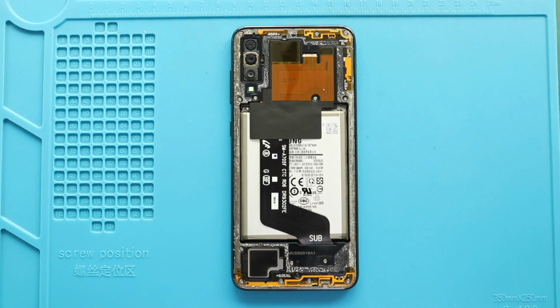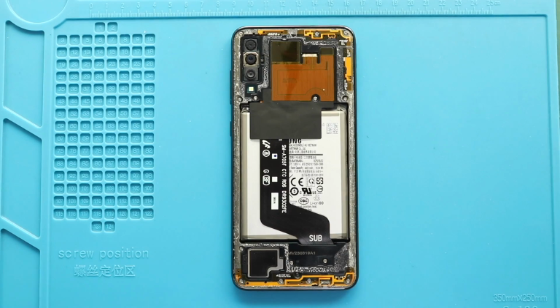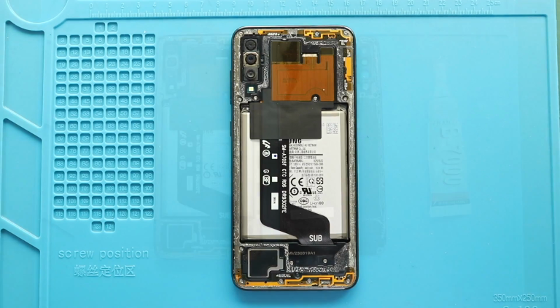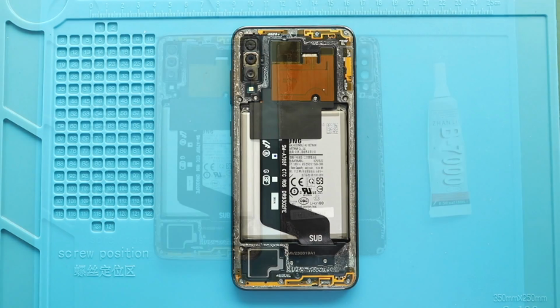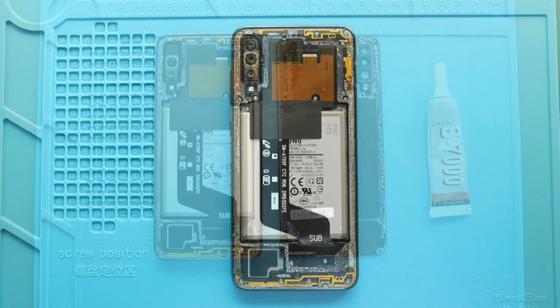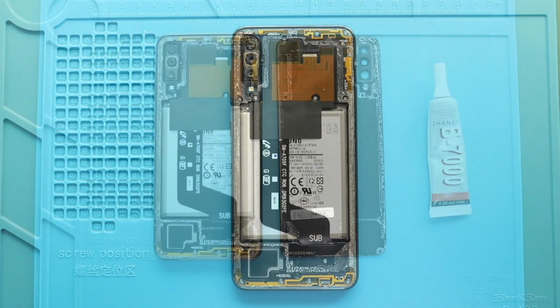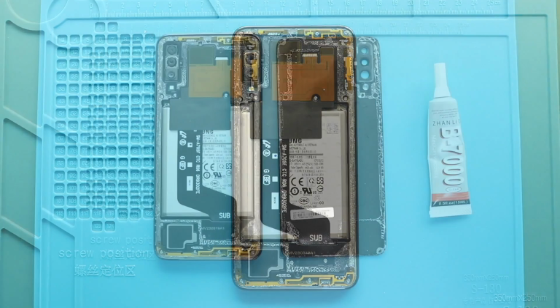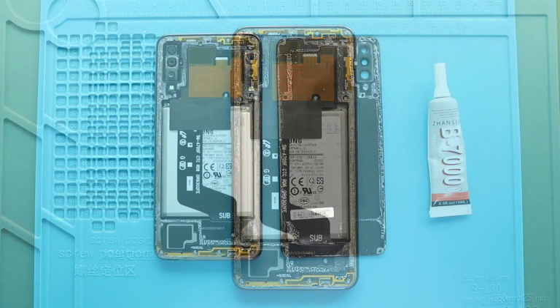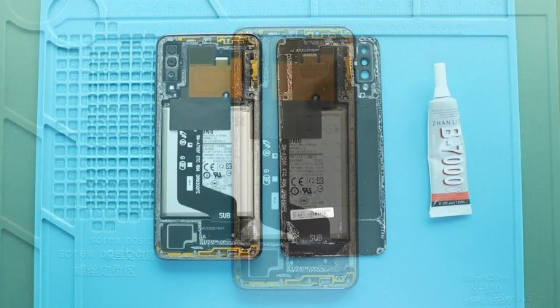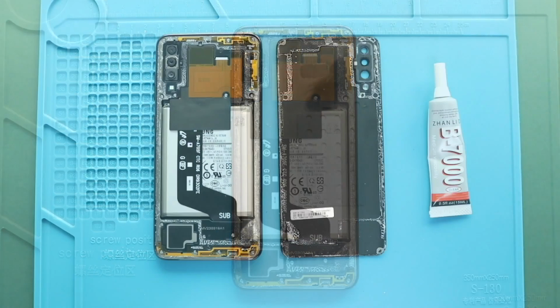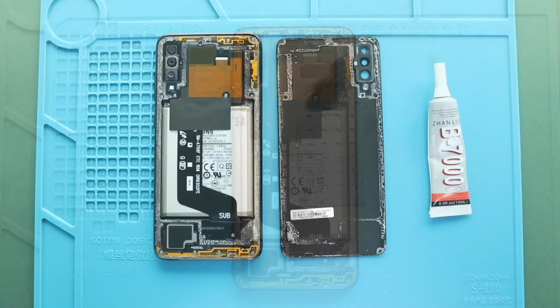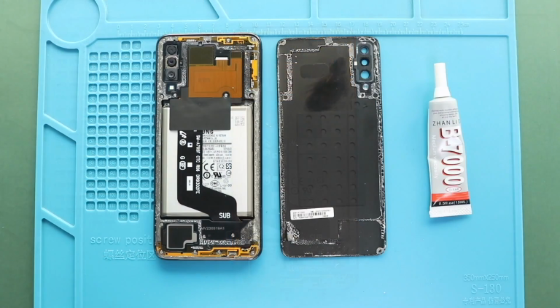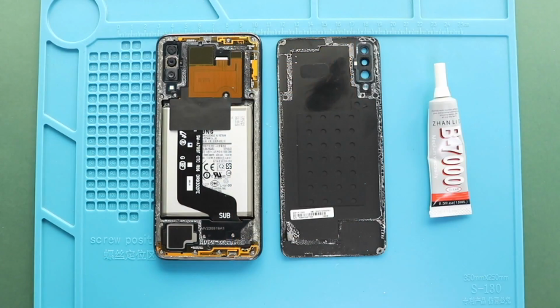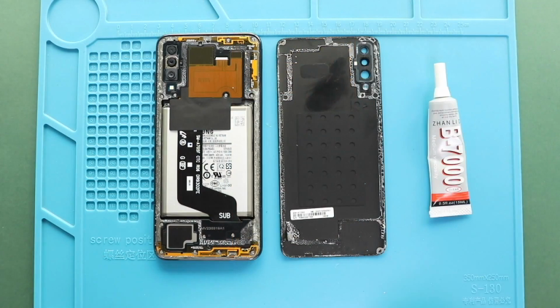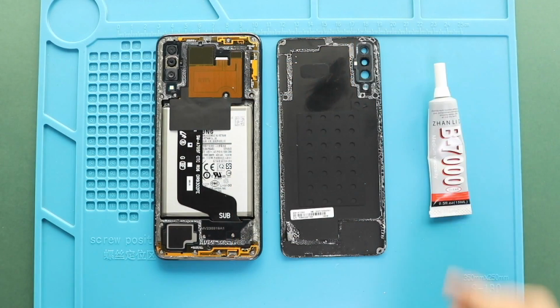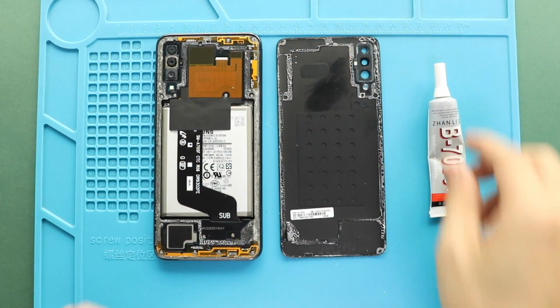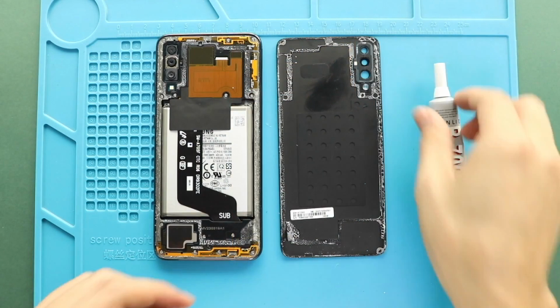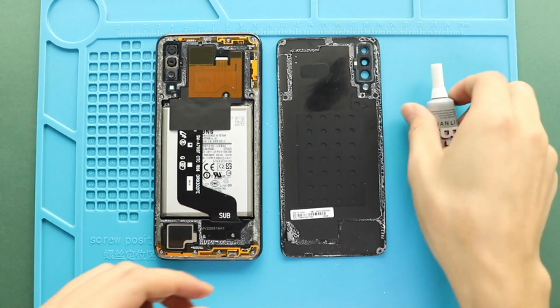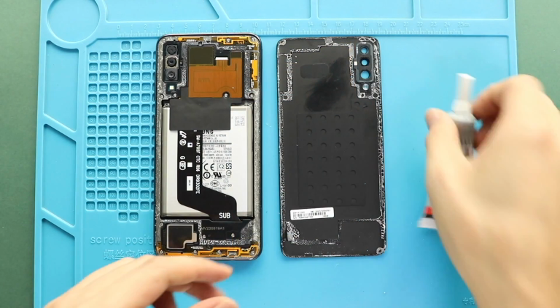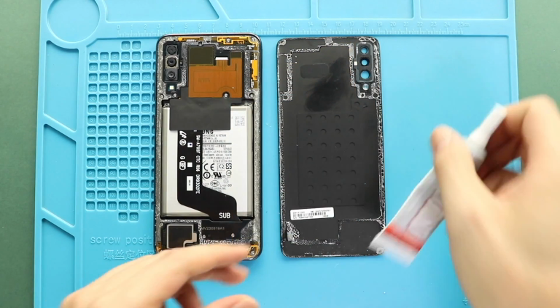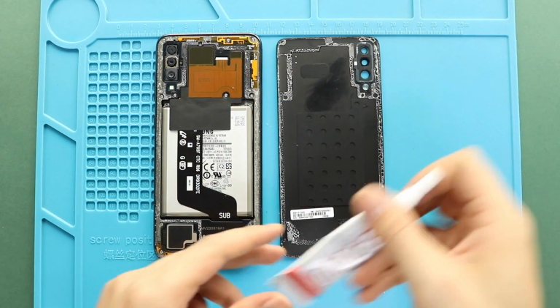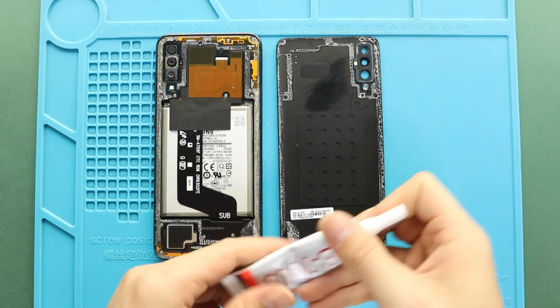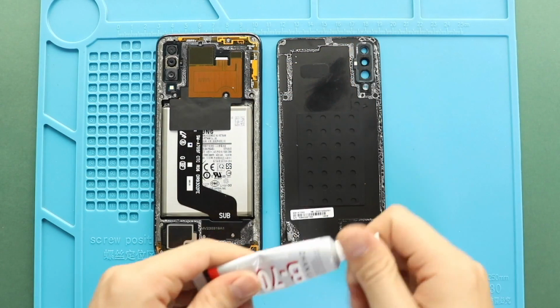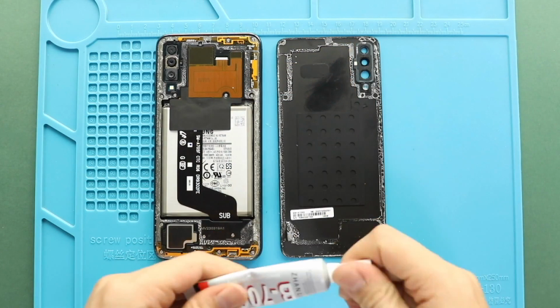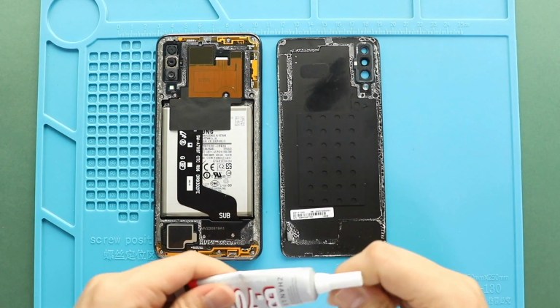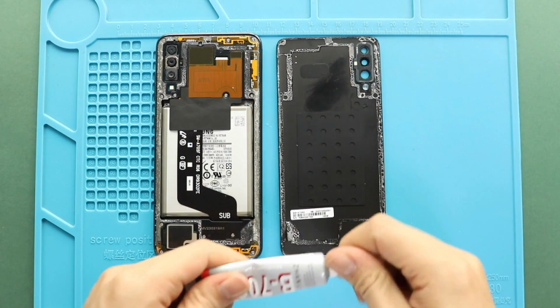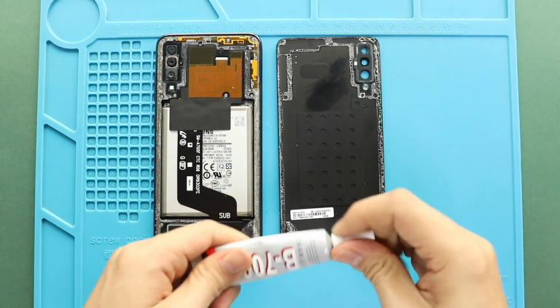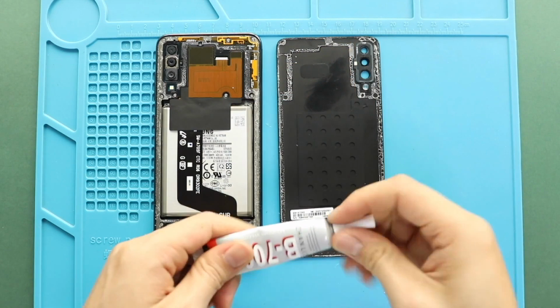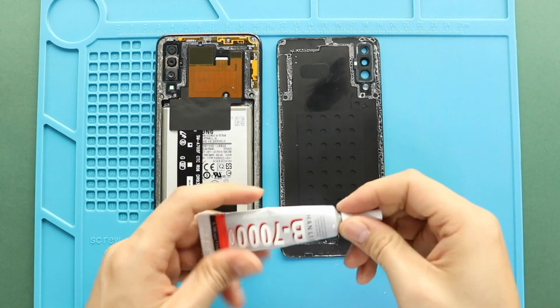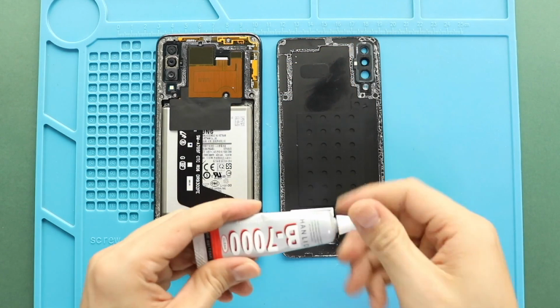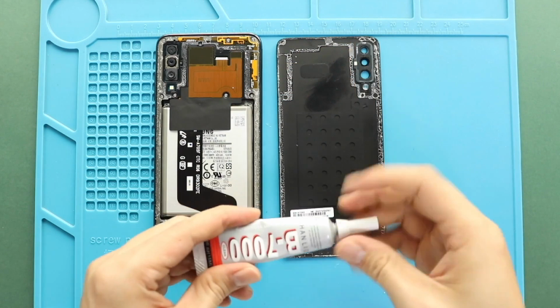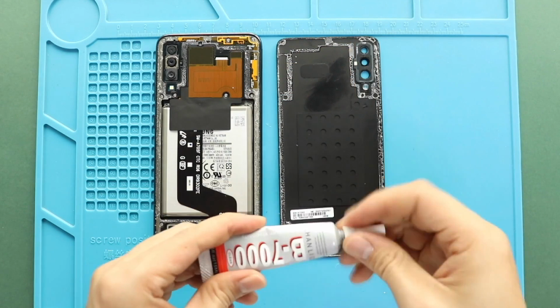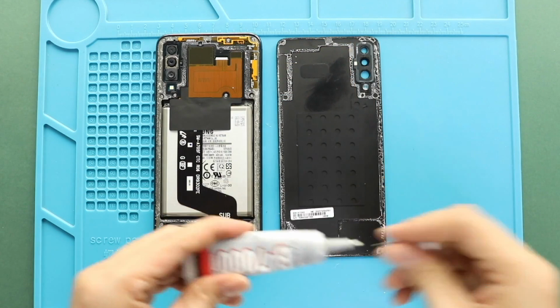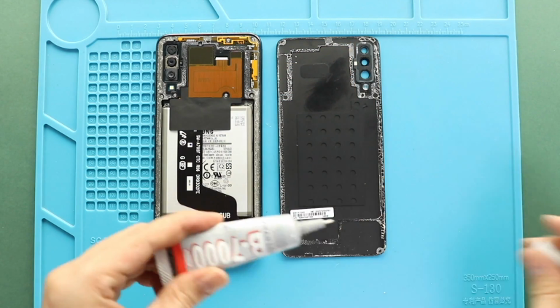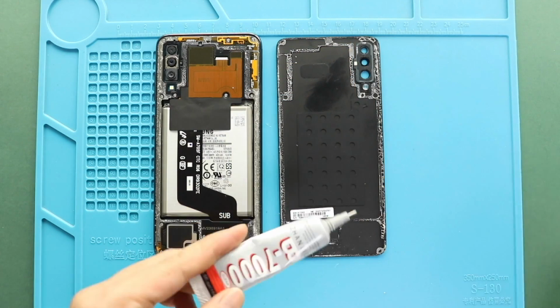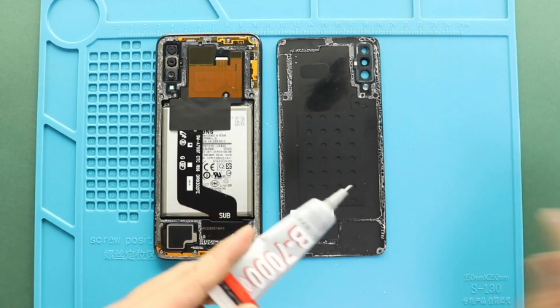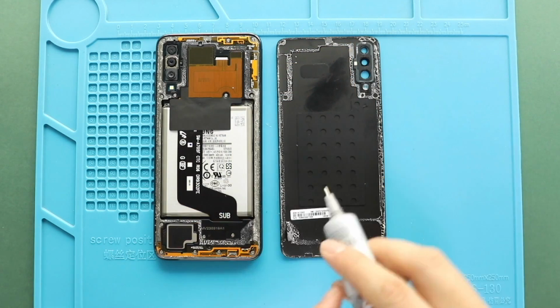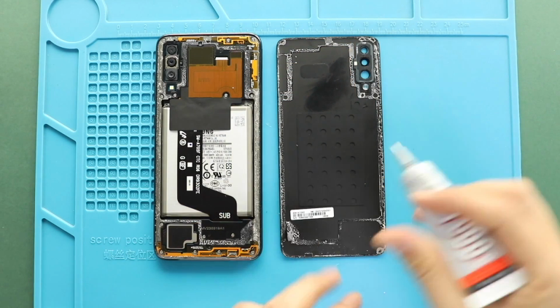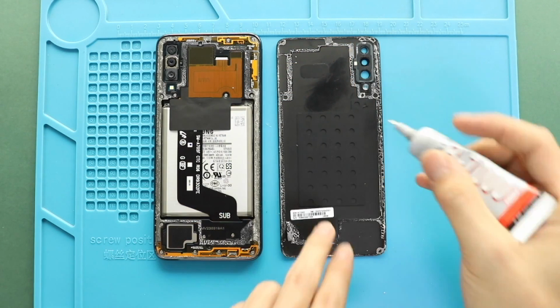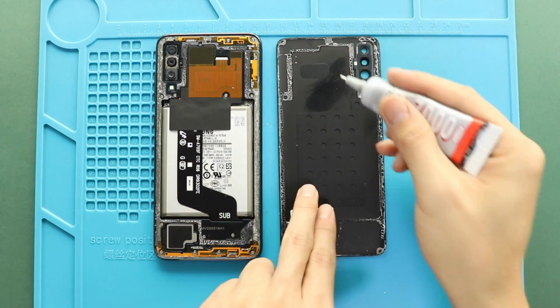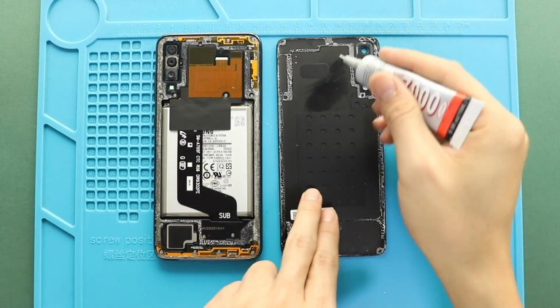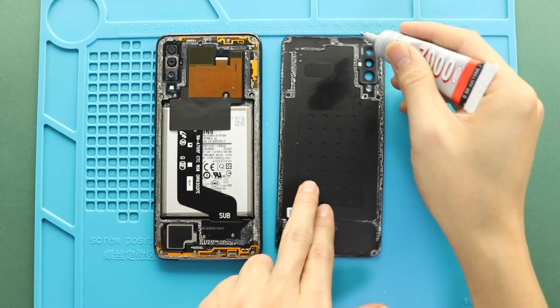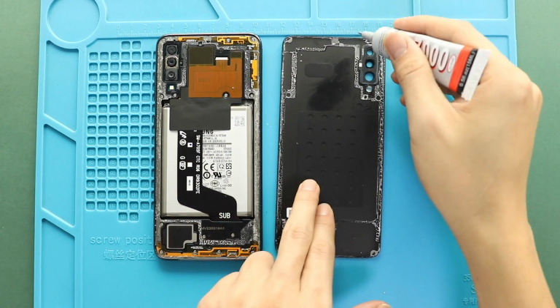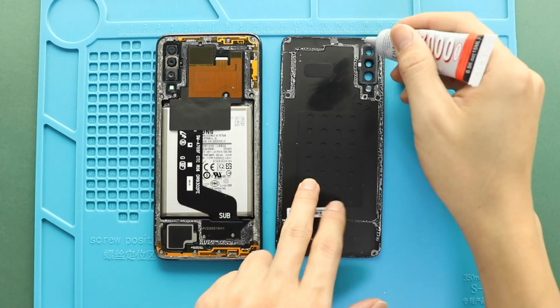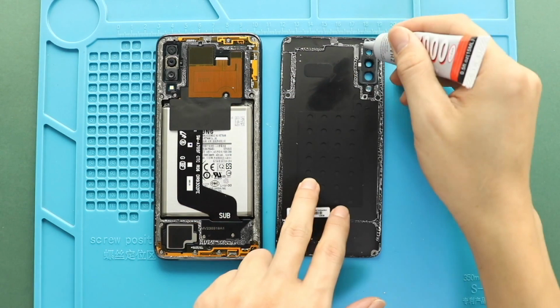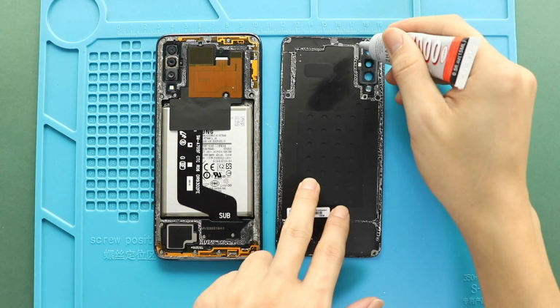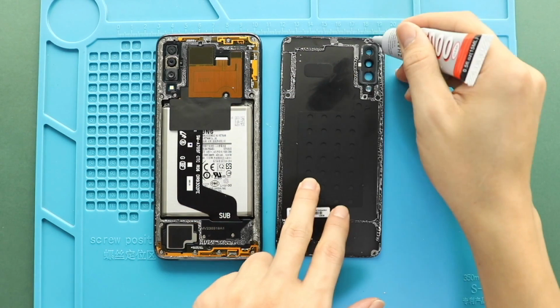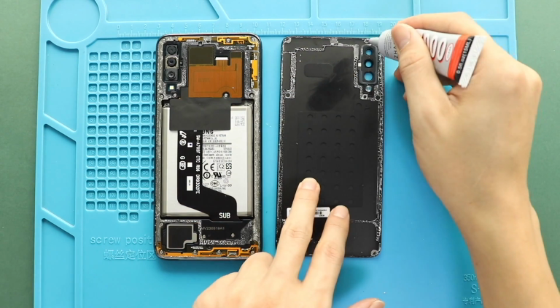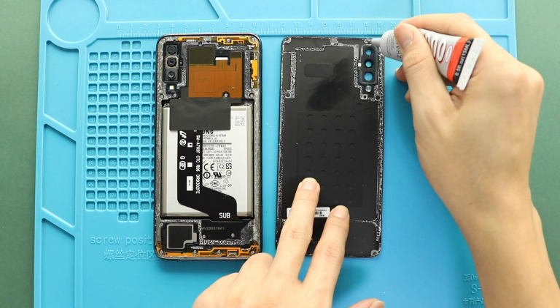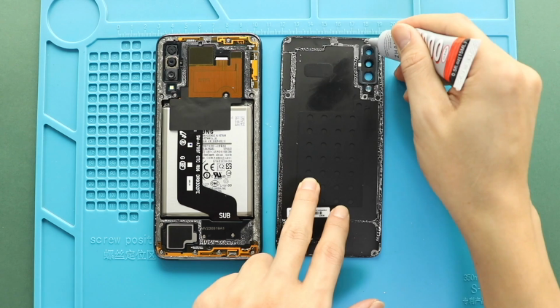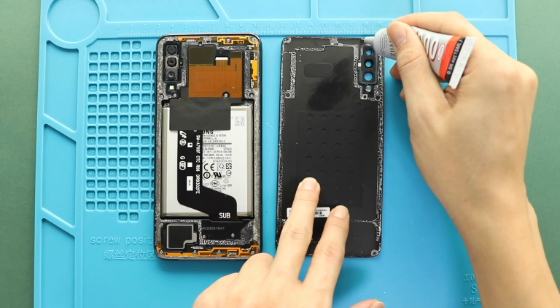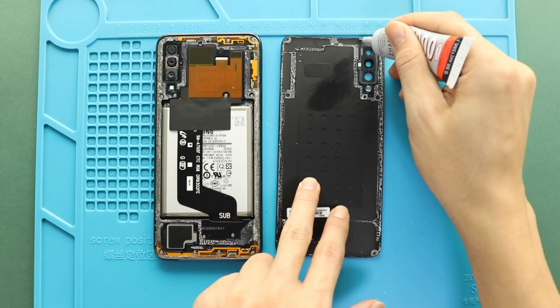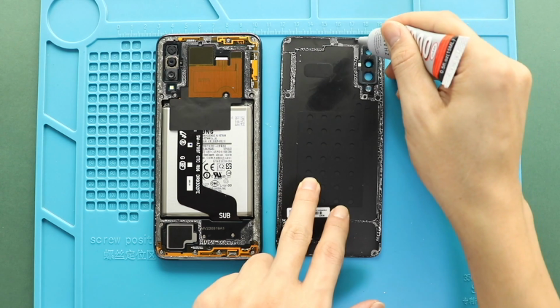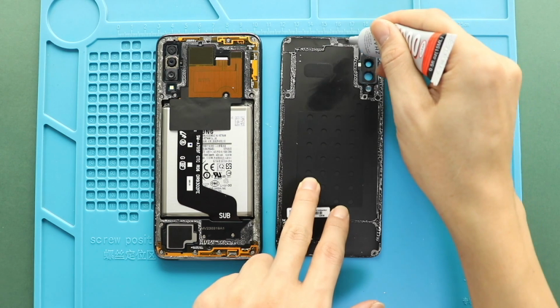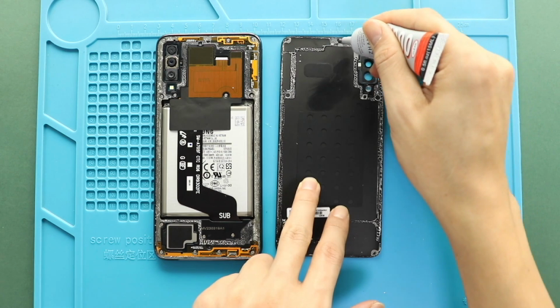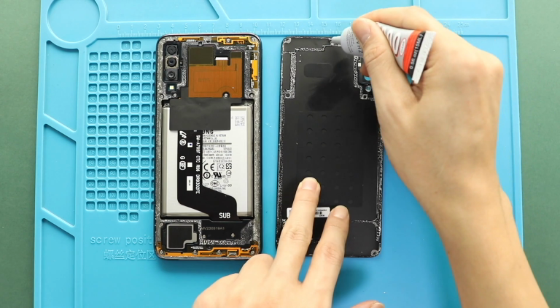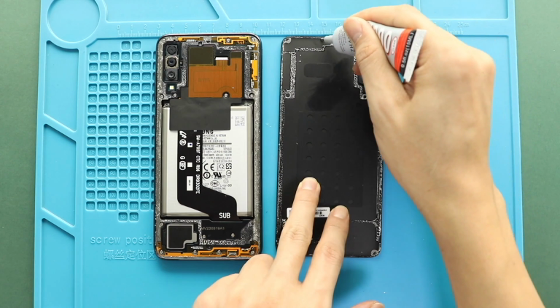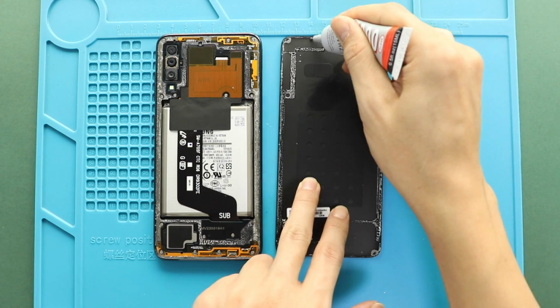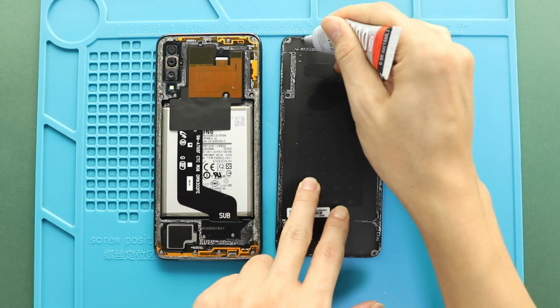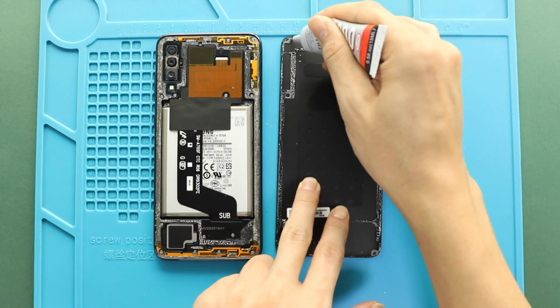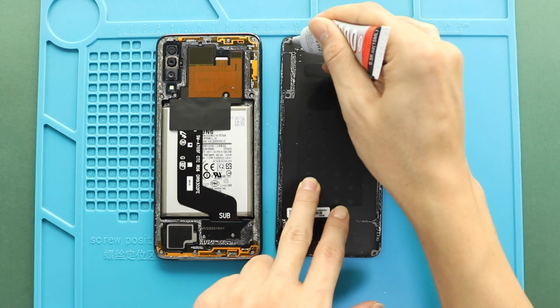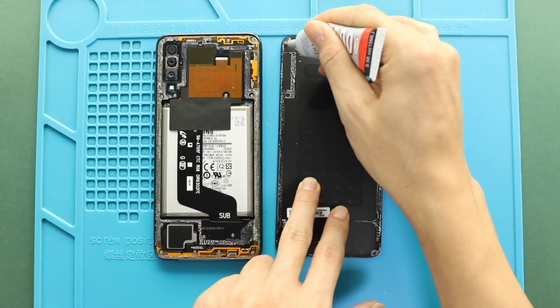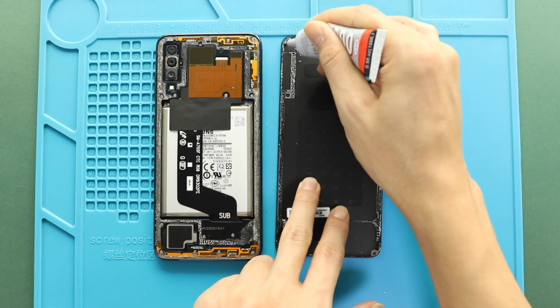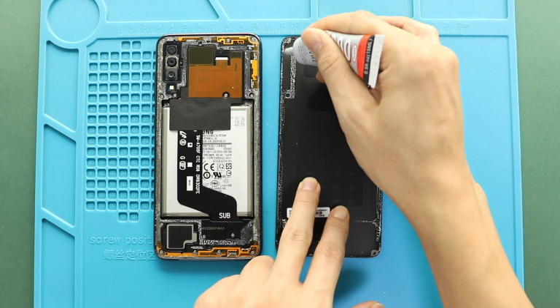Before installing the main back cover, make sure it has enough glue on it. If not, use B7000 glue or new double-sided back cover adhesive.